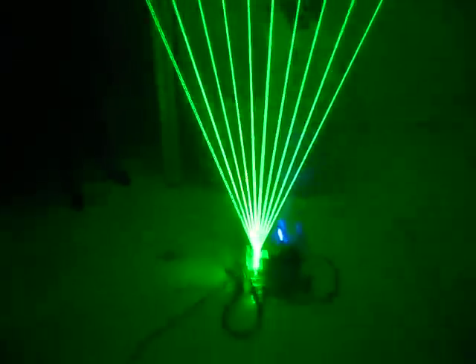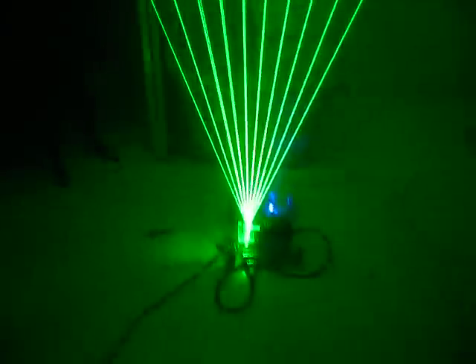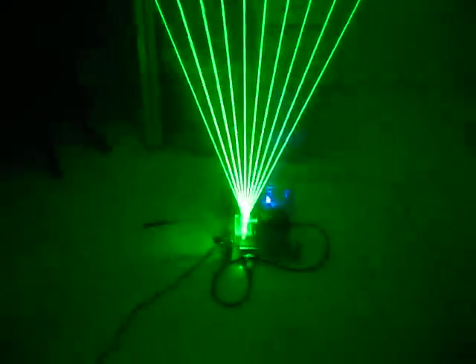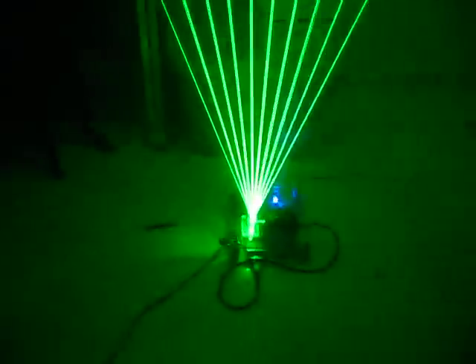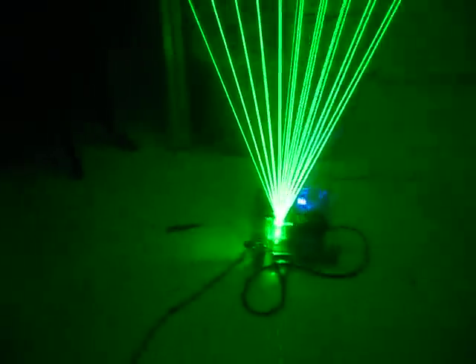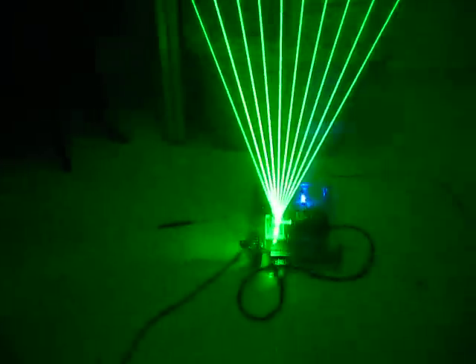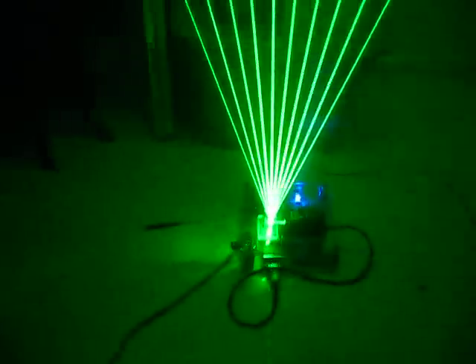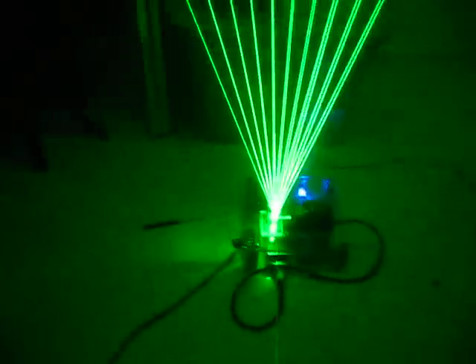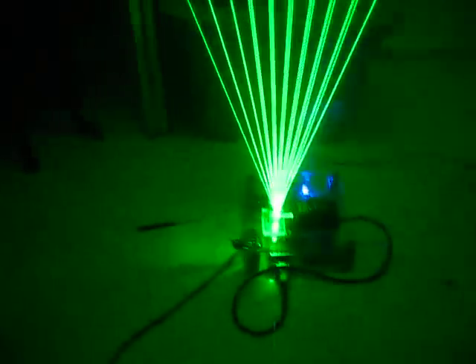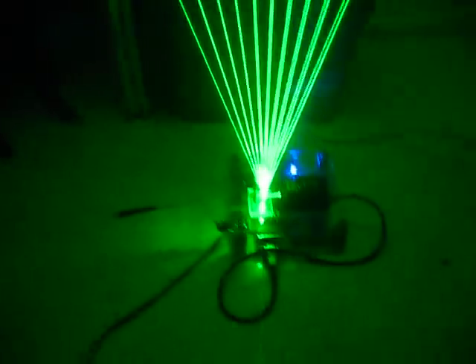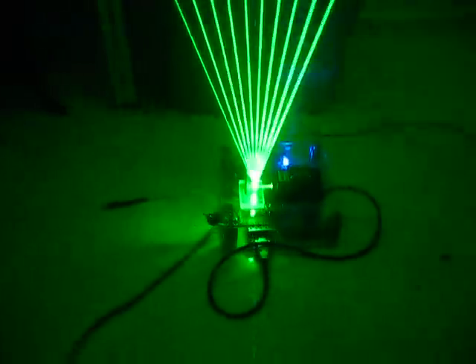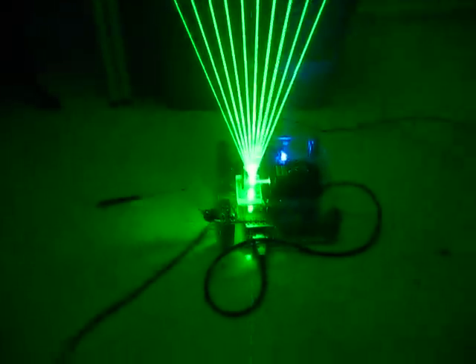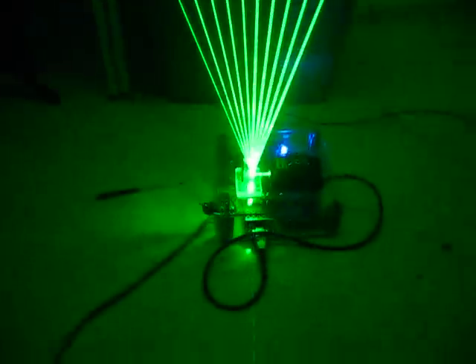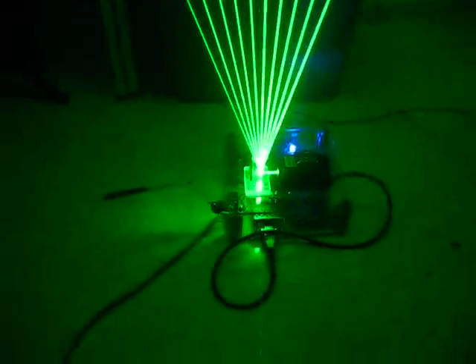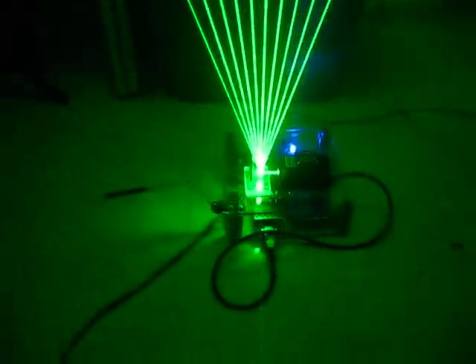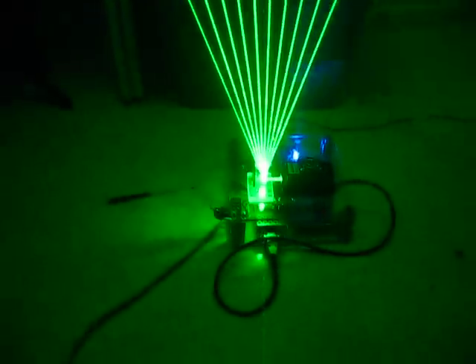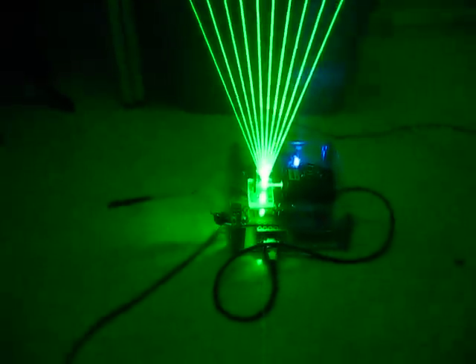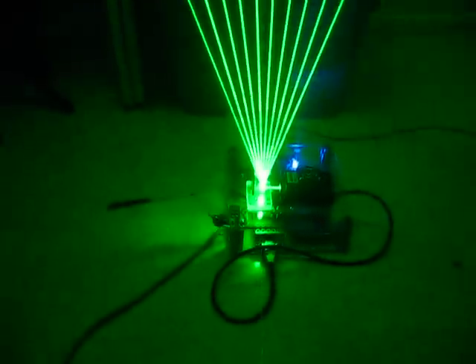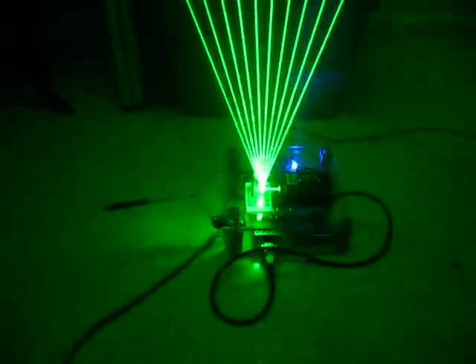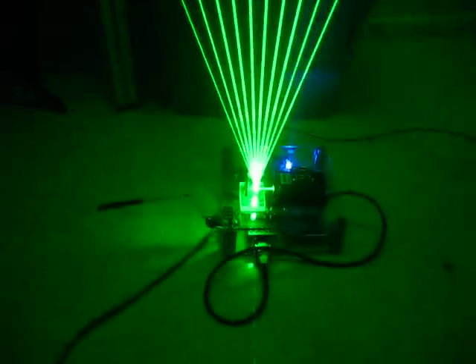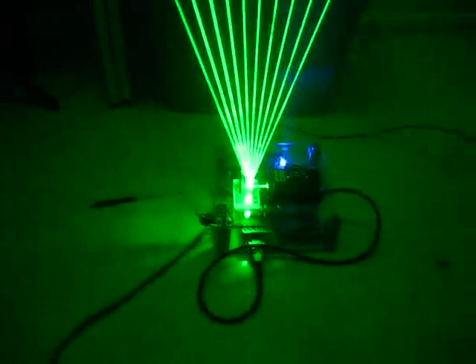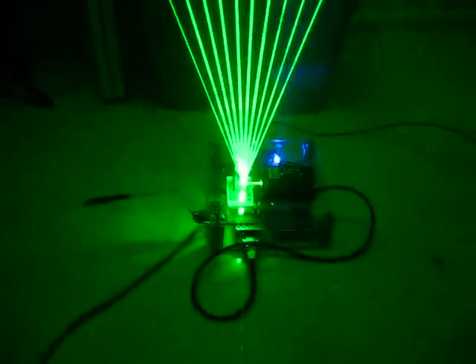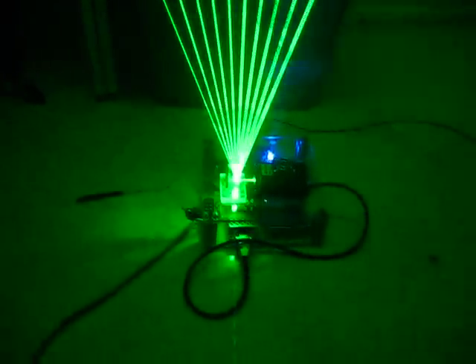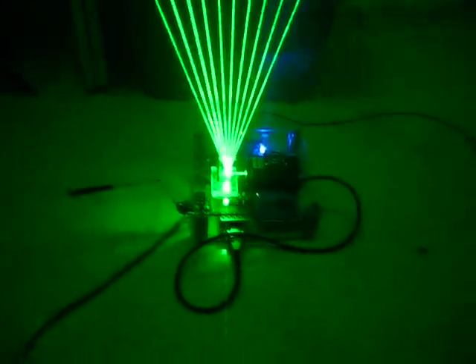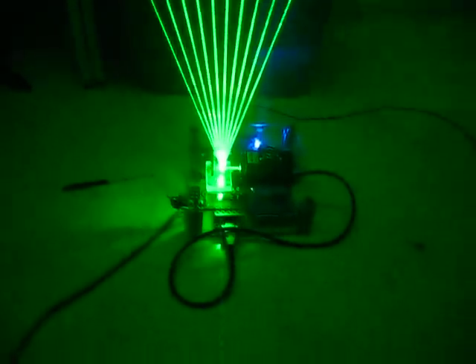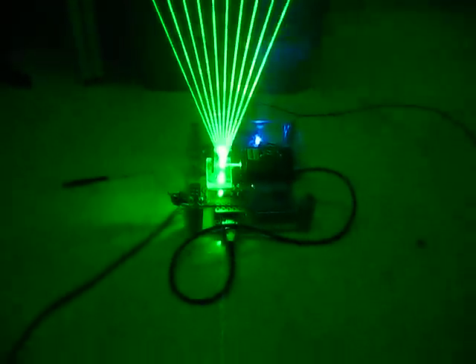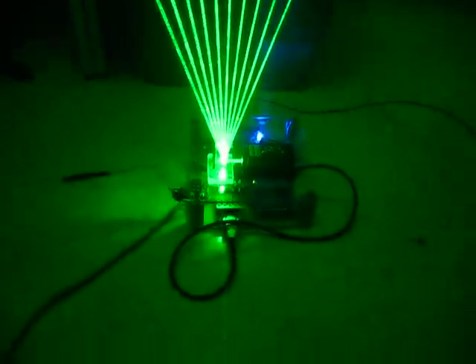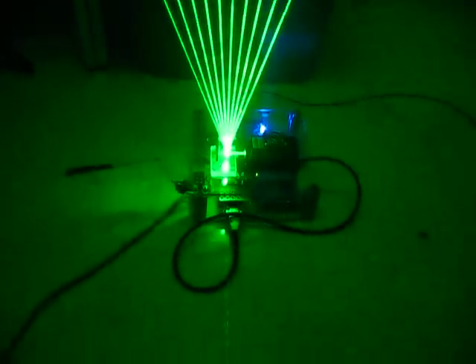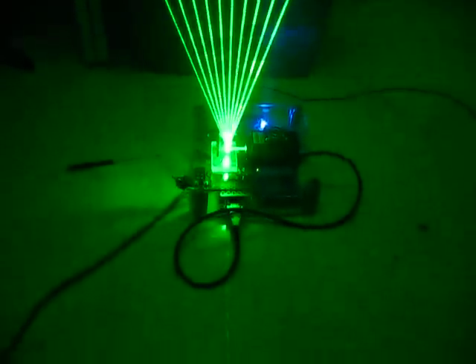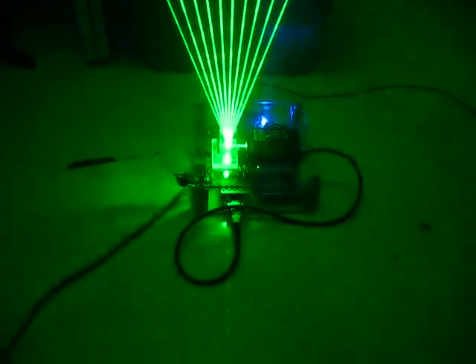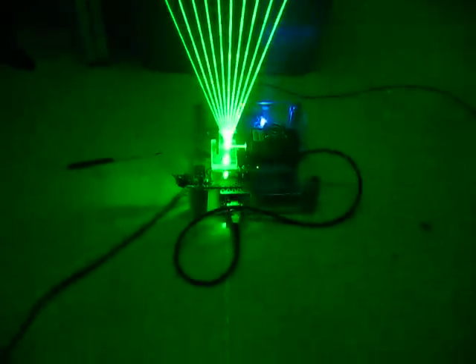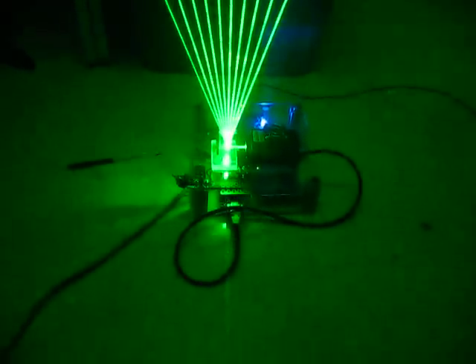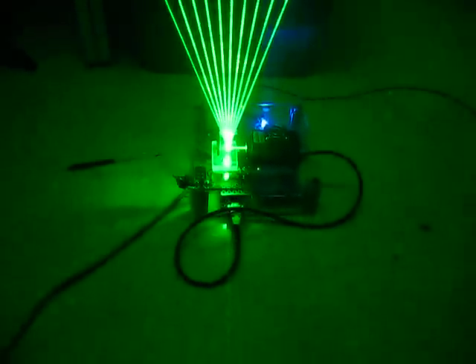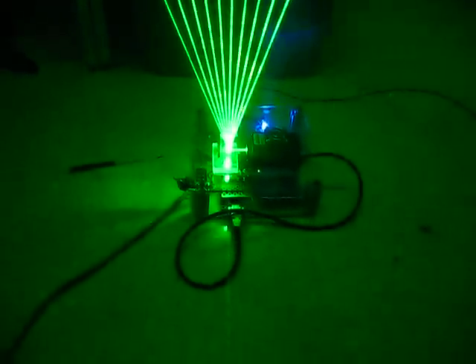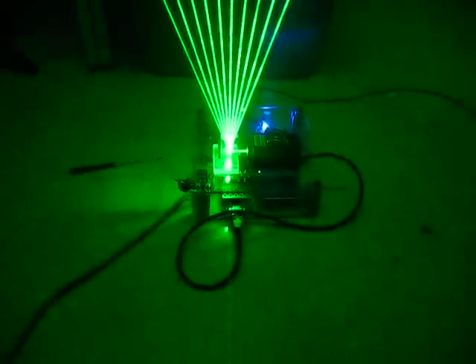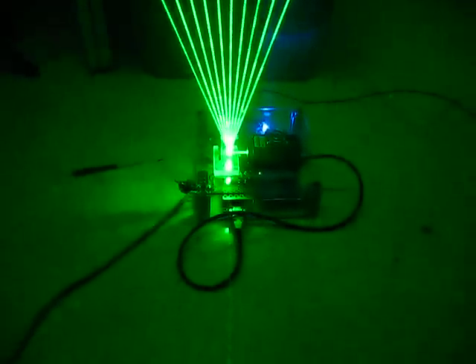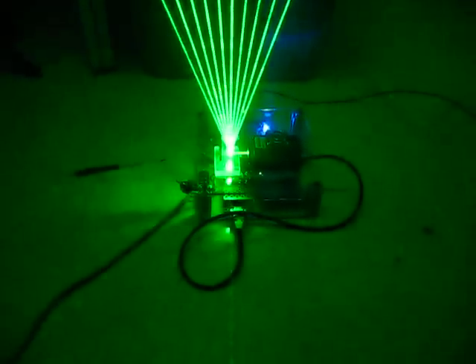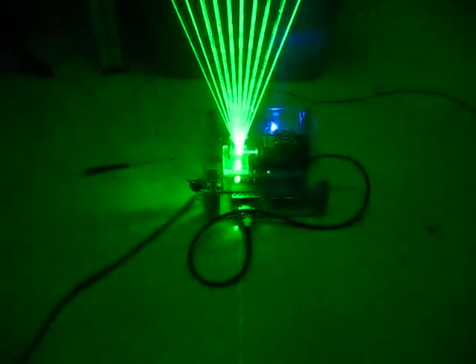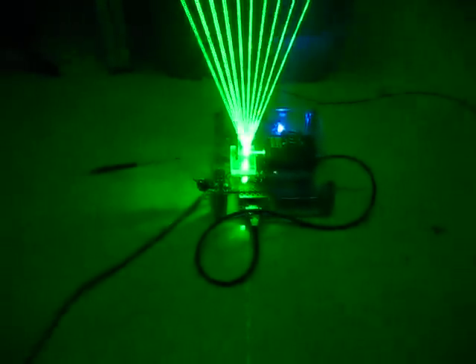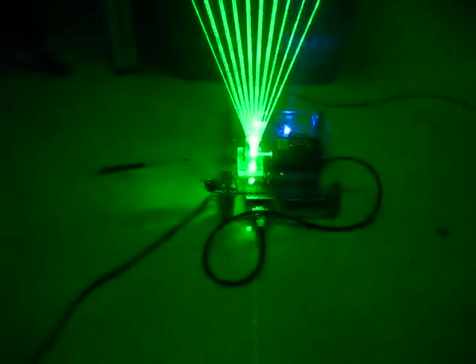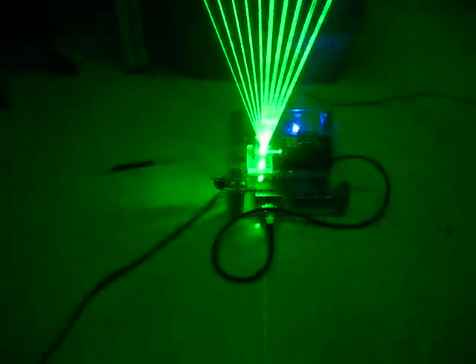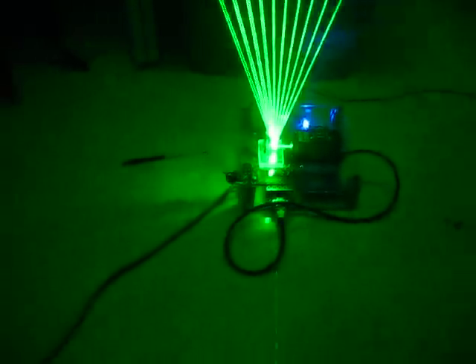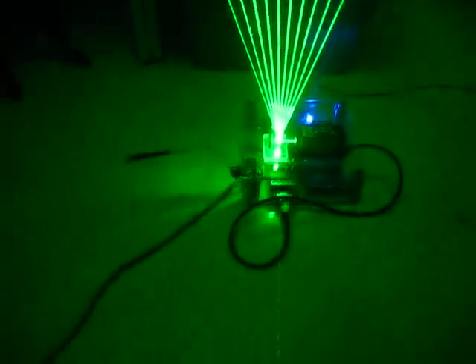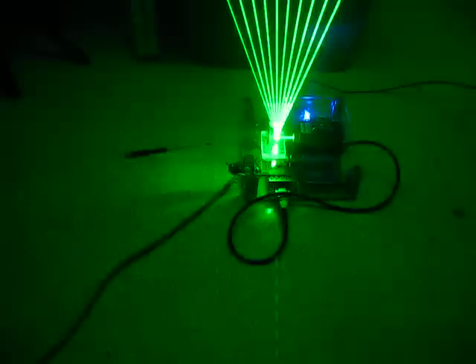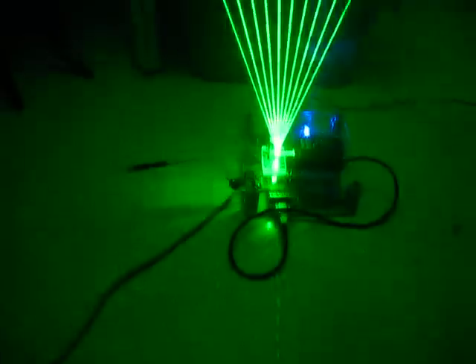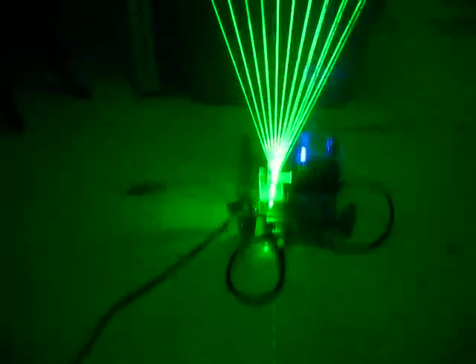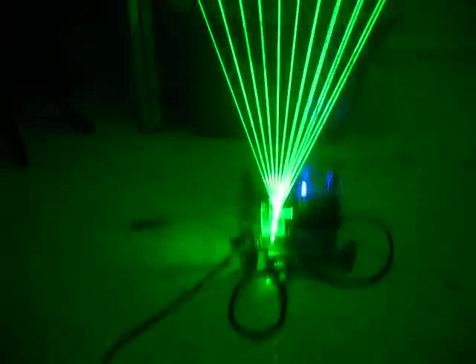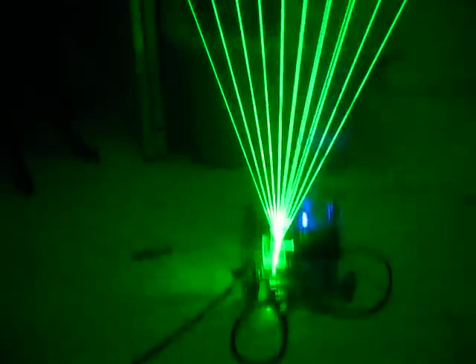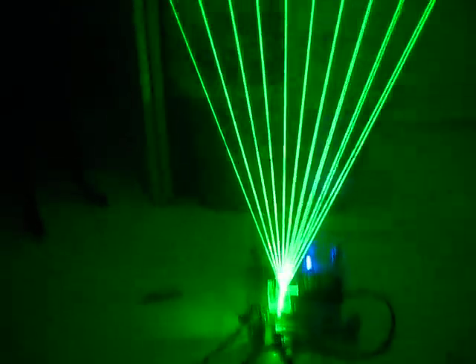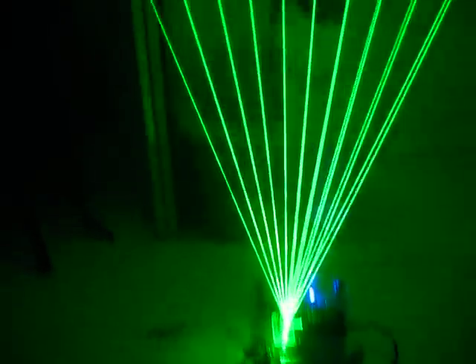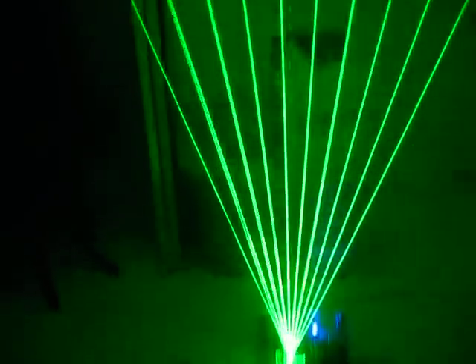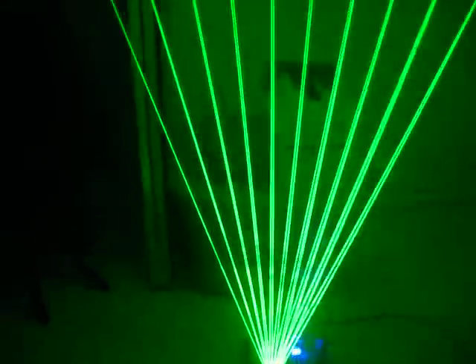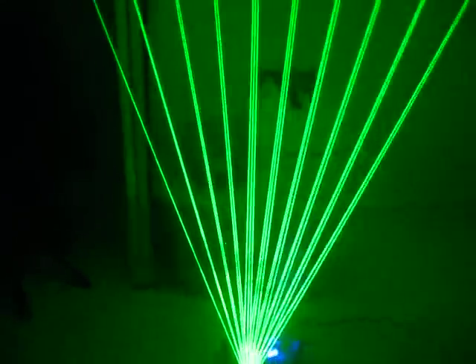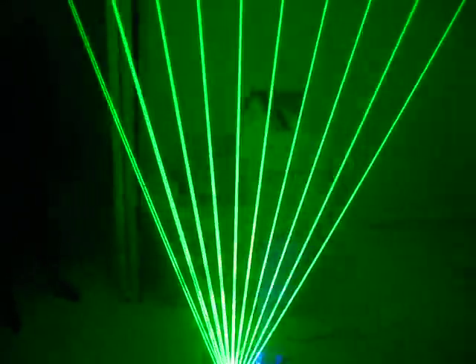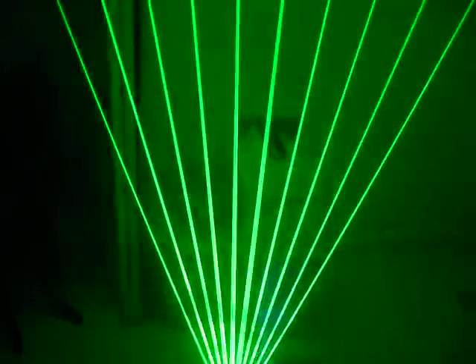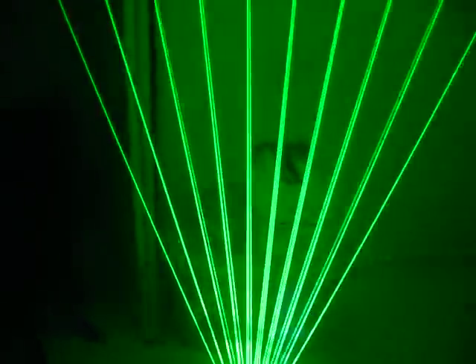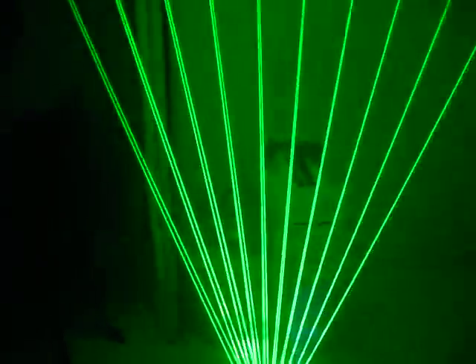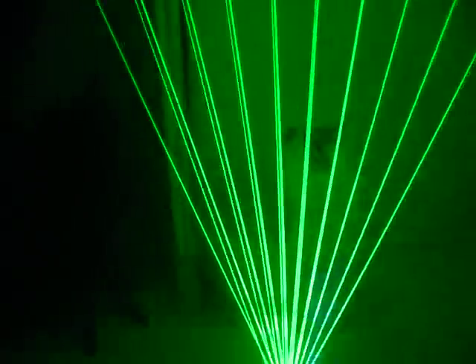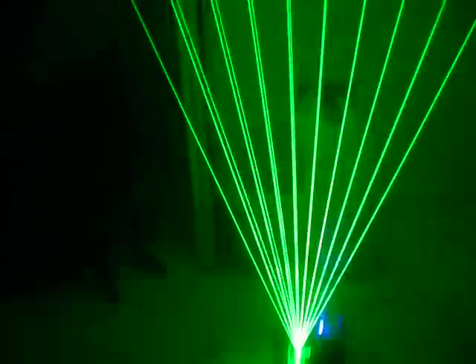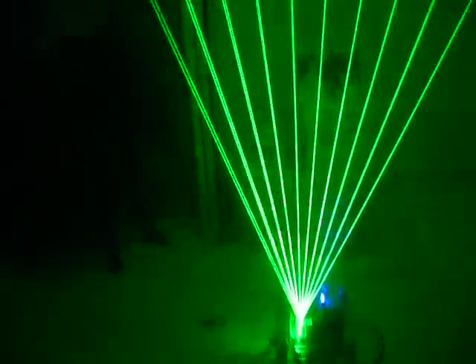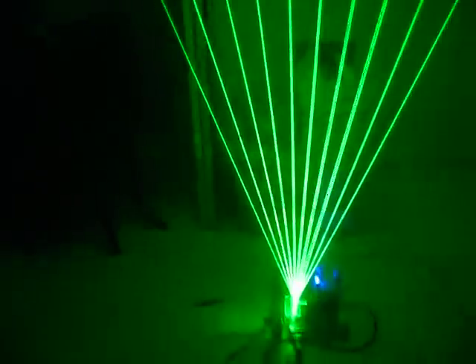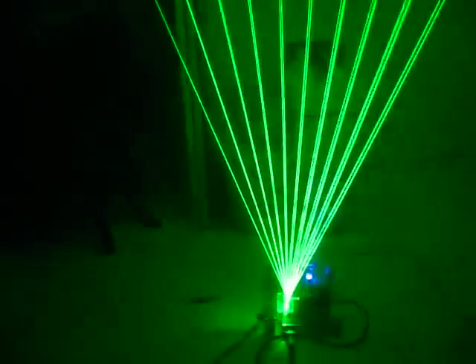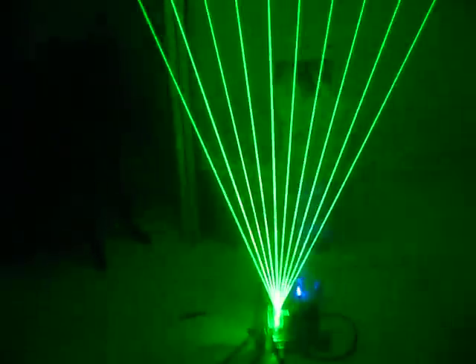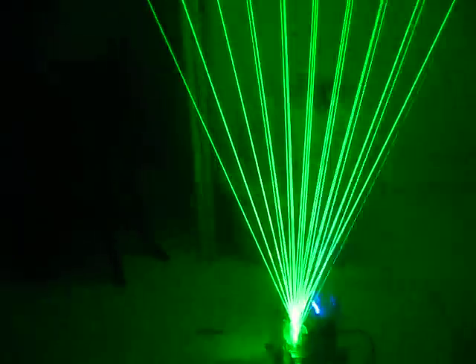As you can see, it's pretty much in a nice small little case. Powered off the 120 volt mains.